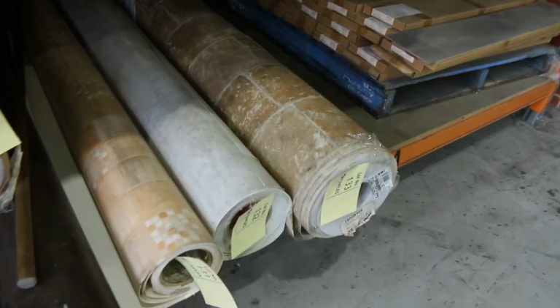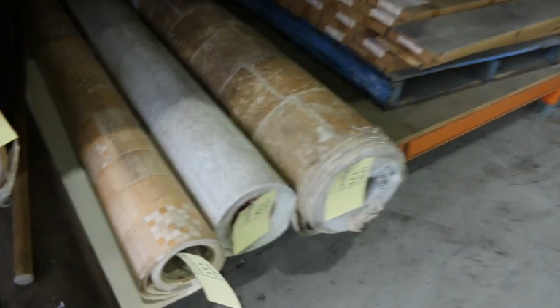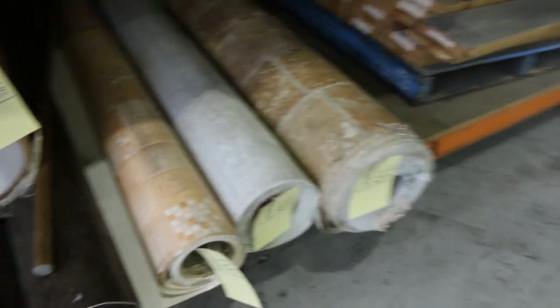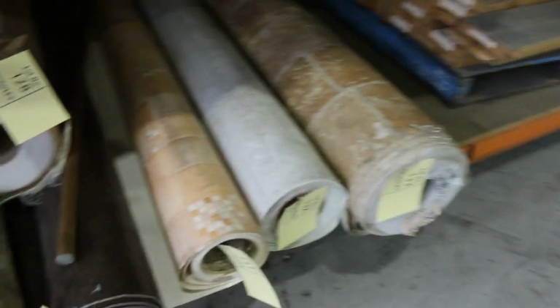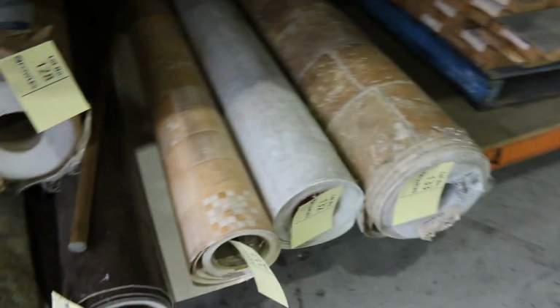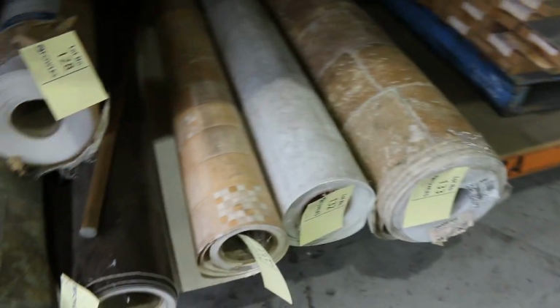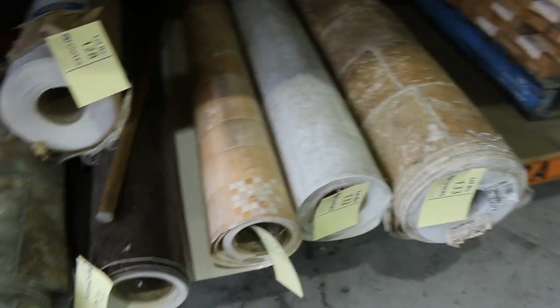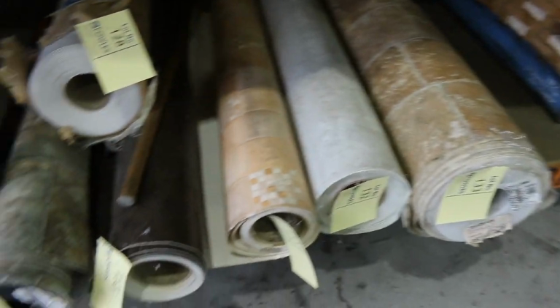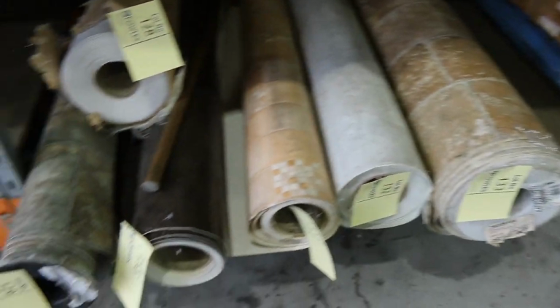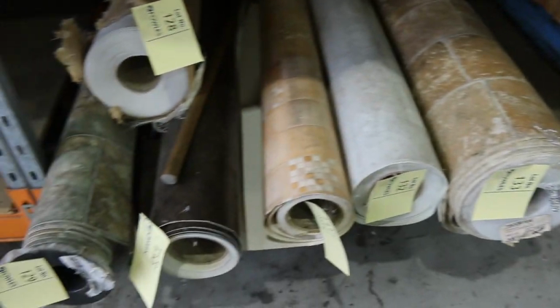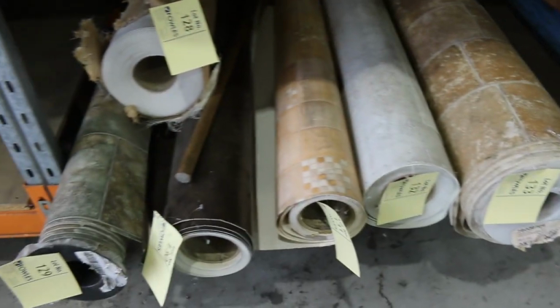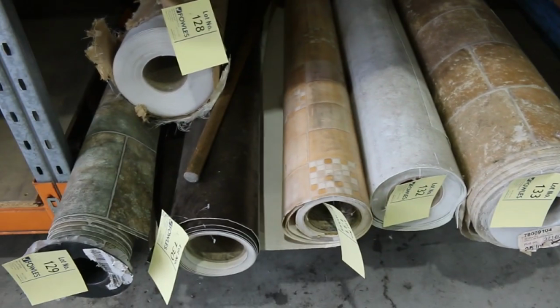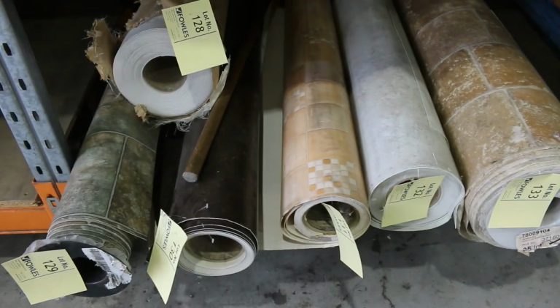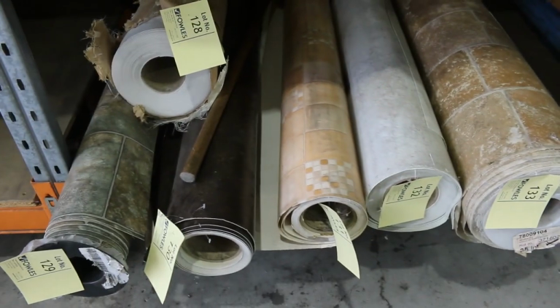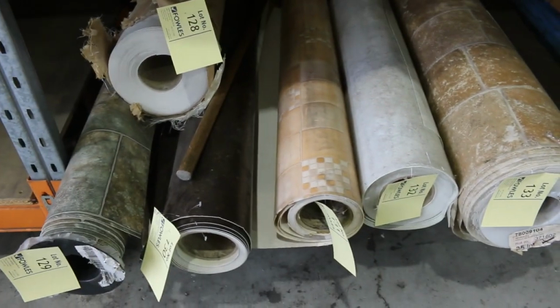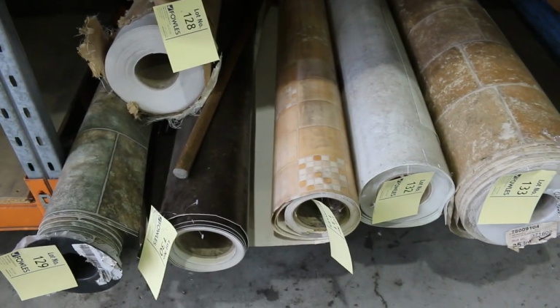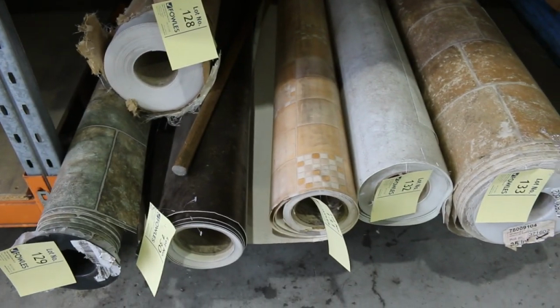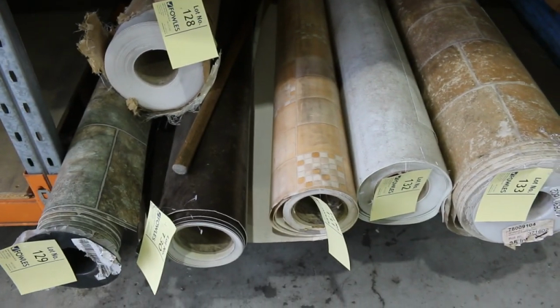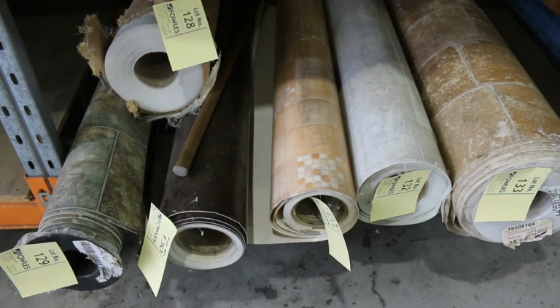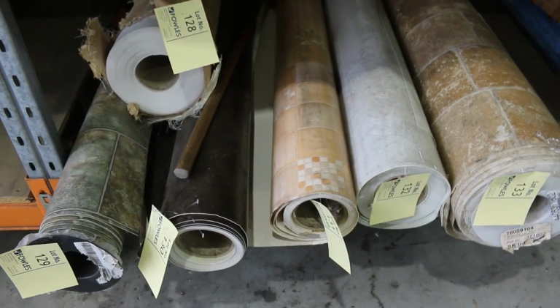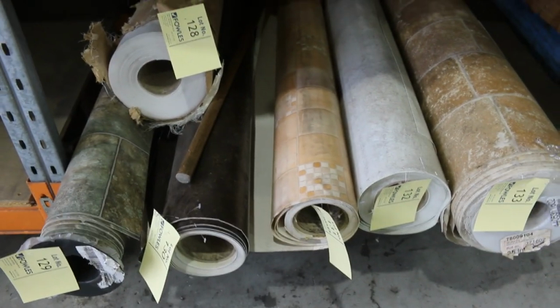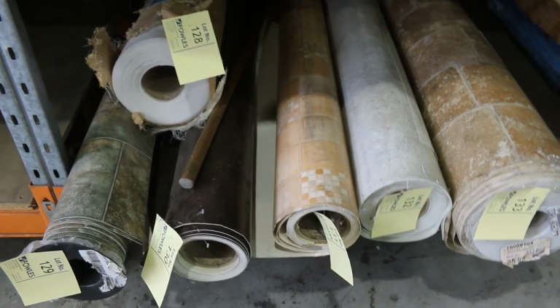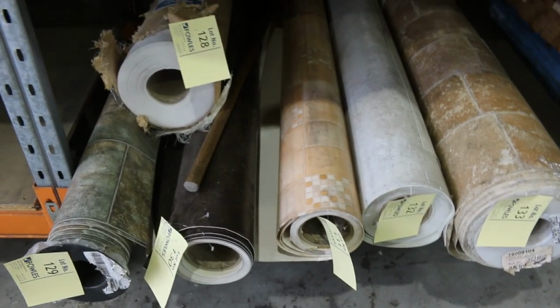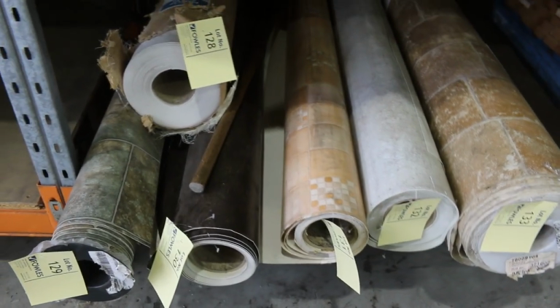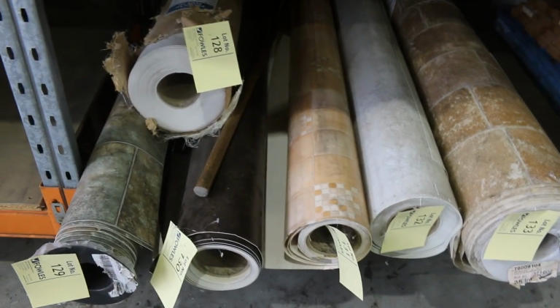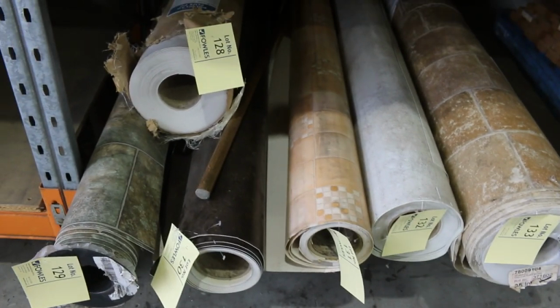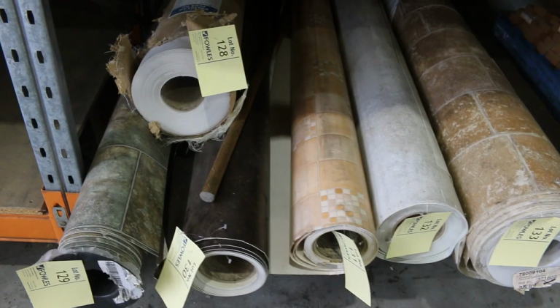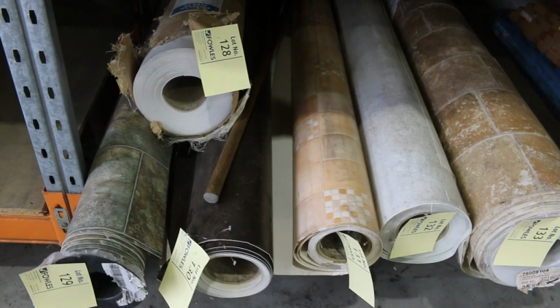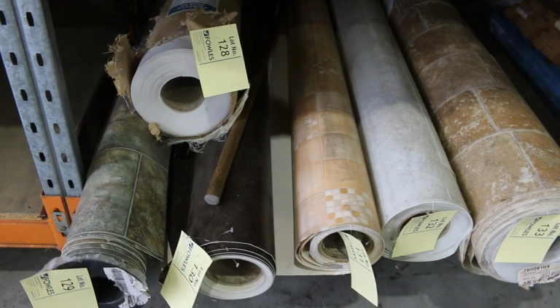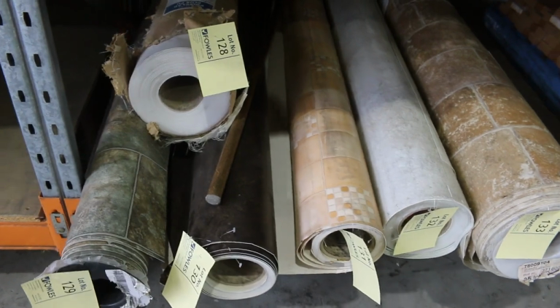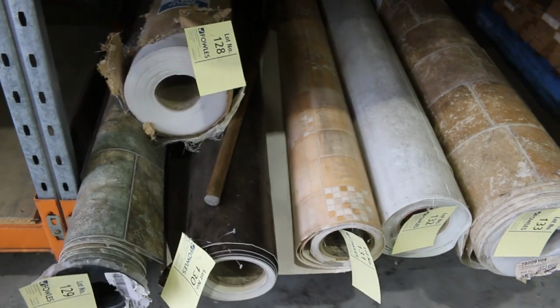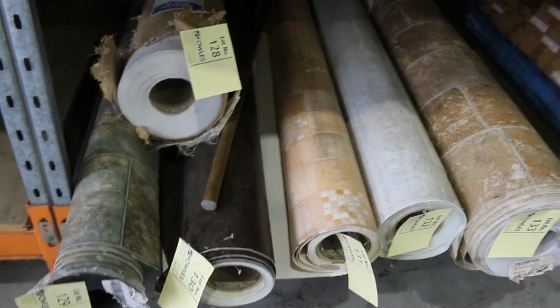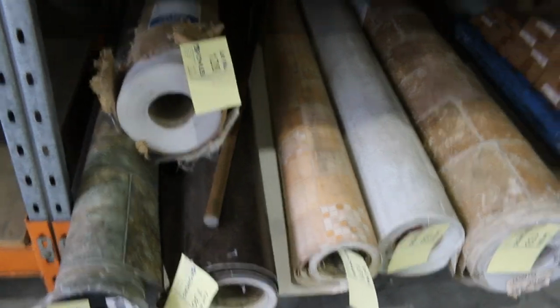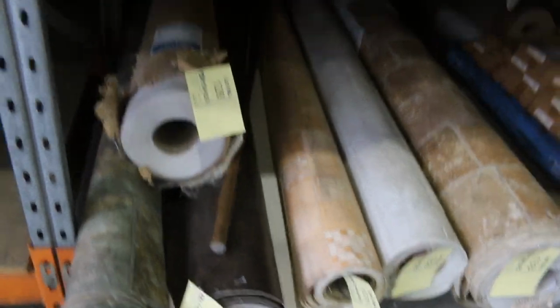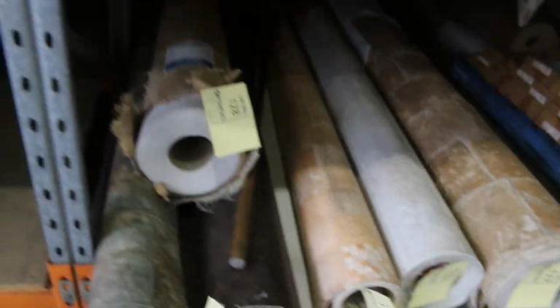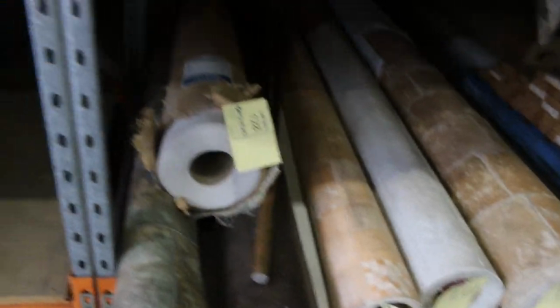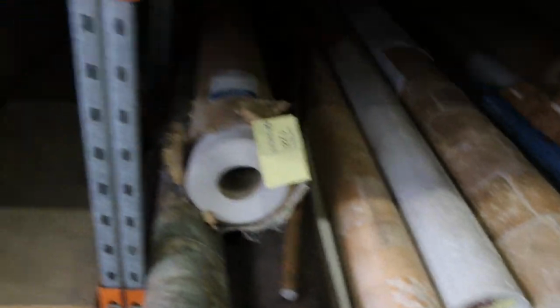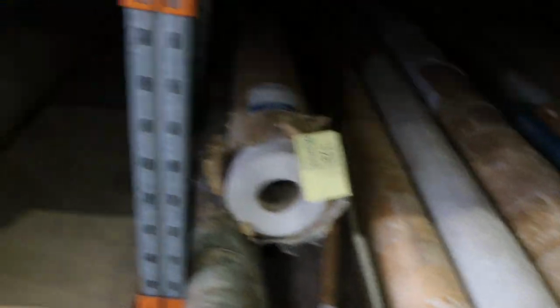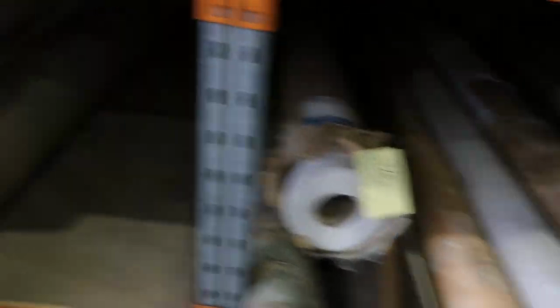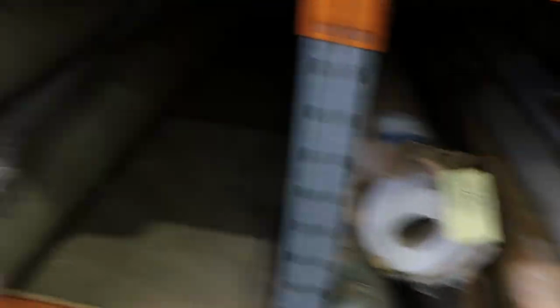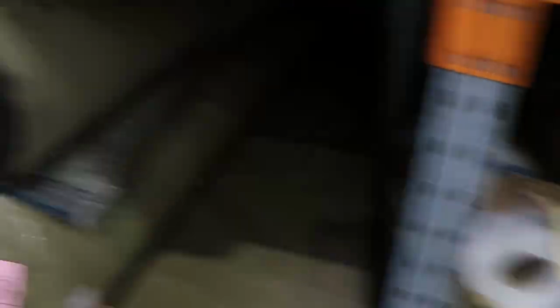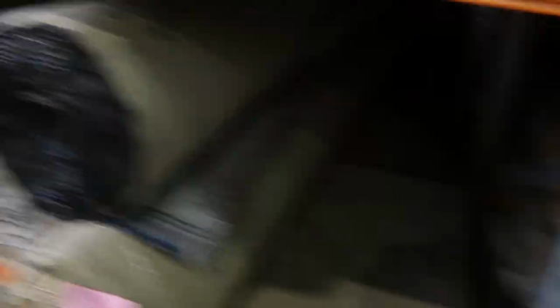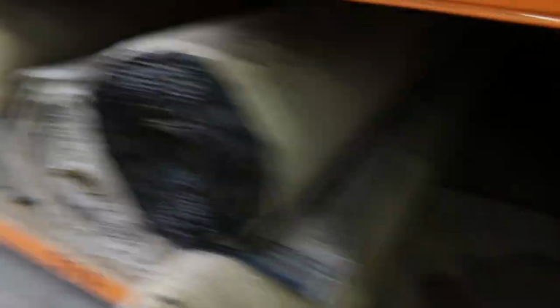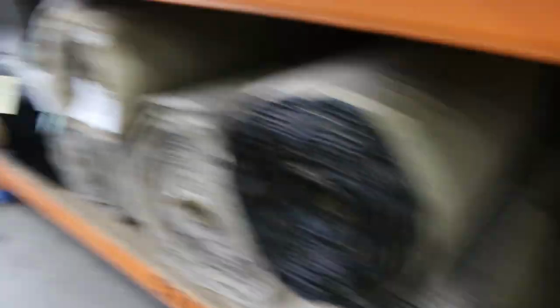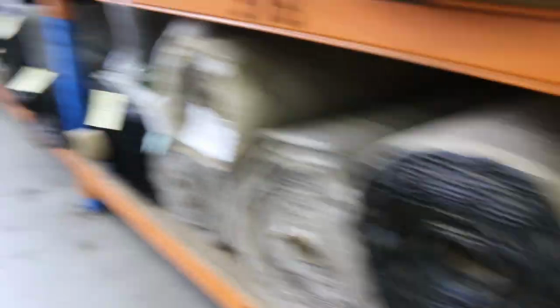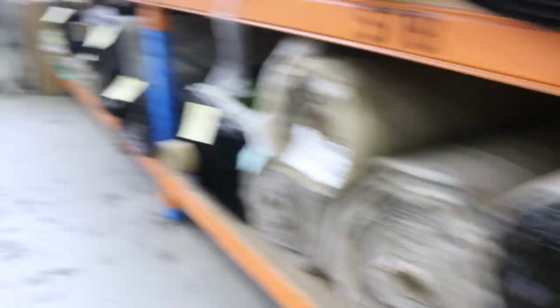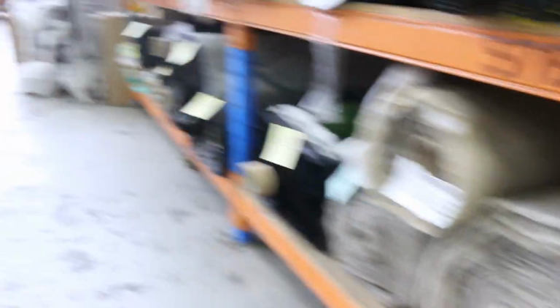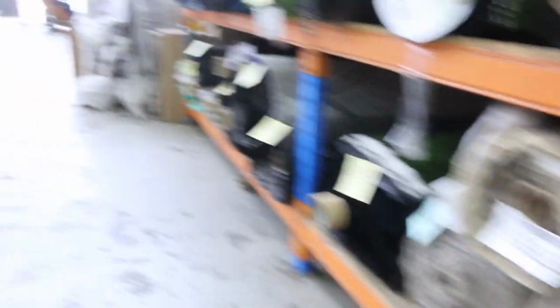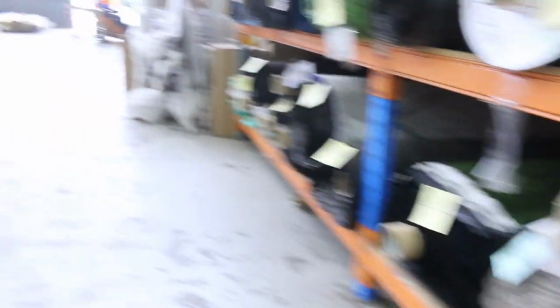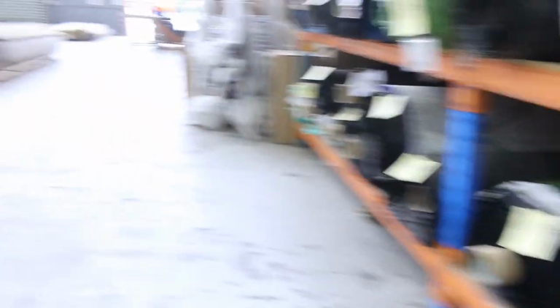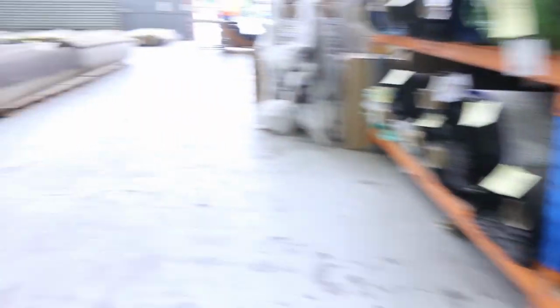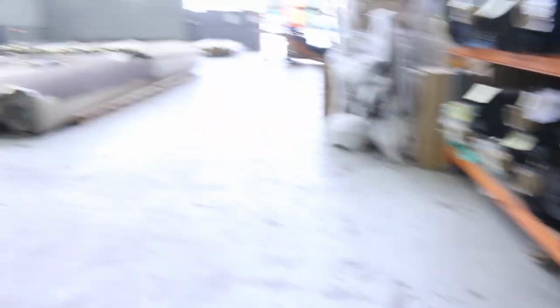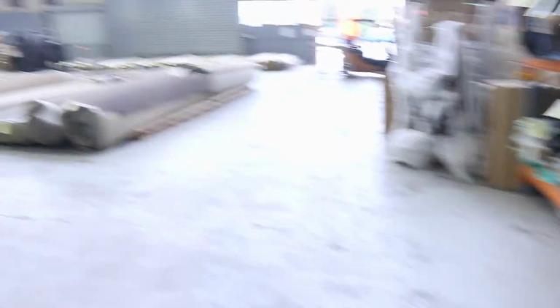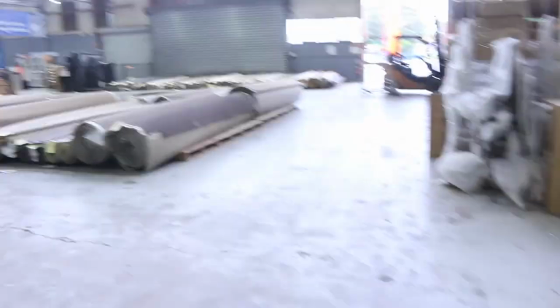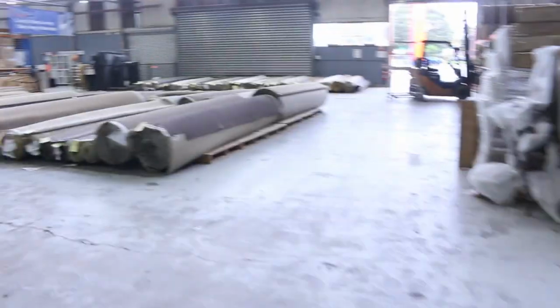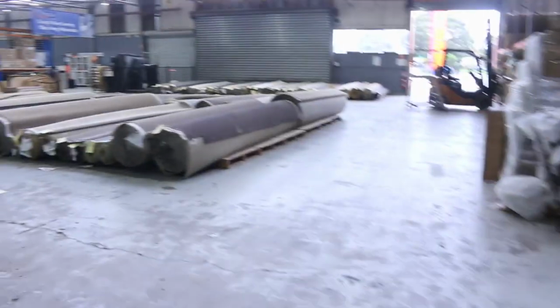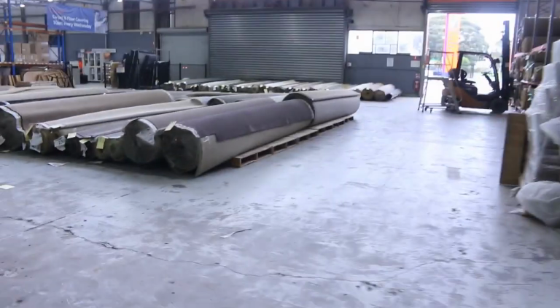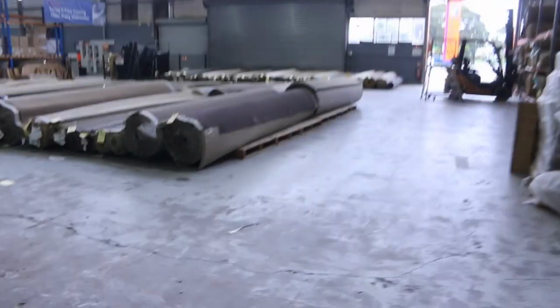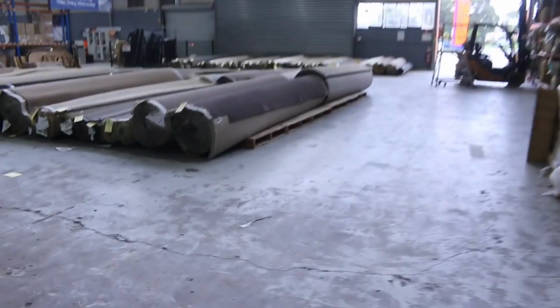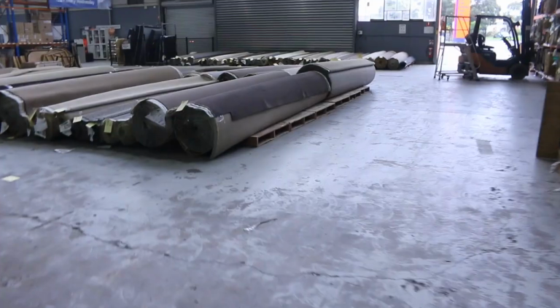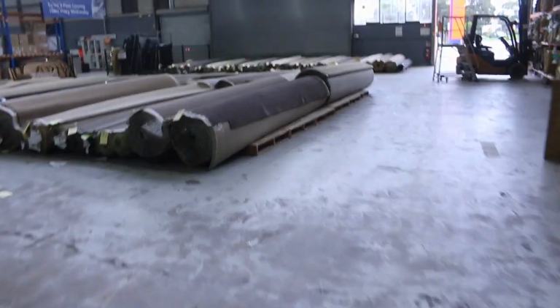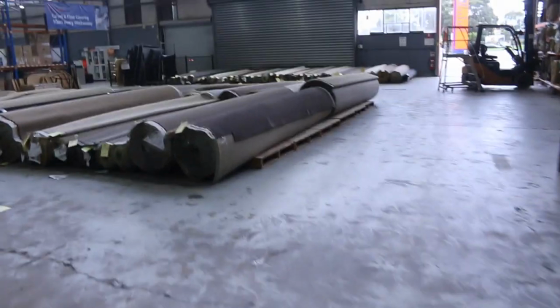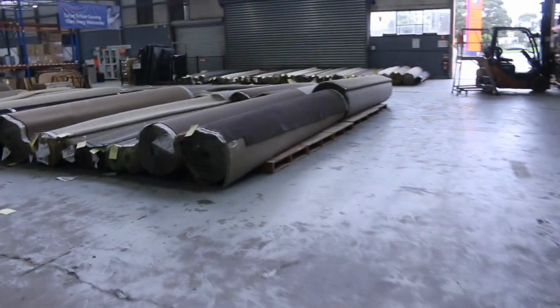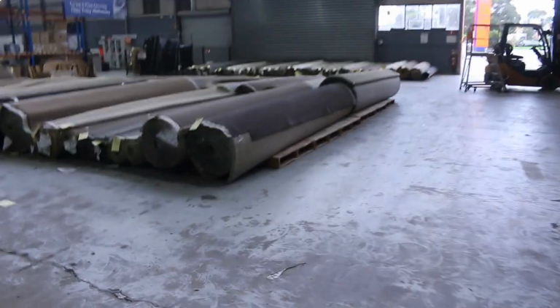We've also got a few rolls of 4 metre wide vinyl on the end there that we're going to clear out — $10 a linear metre for 4 metre wide. Absolutely awesome buying.